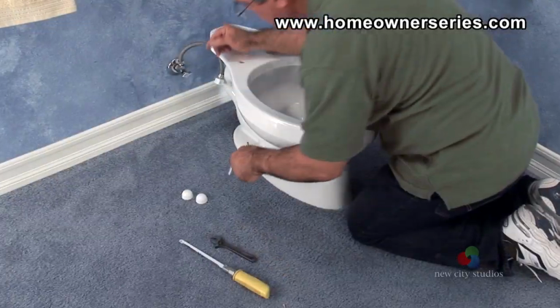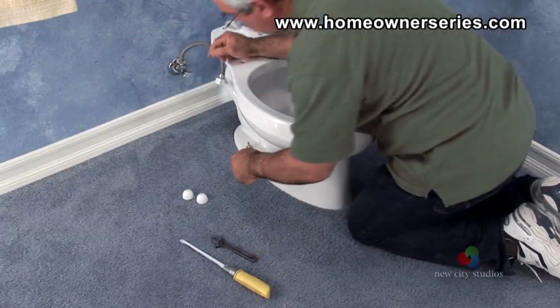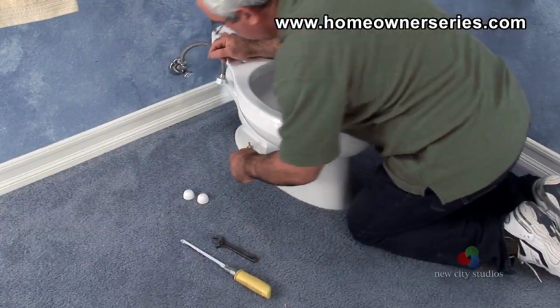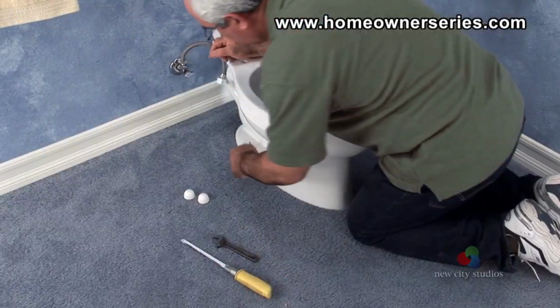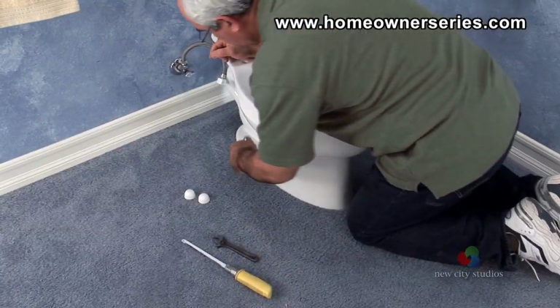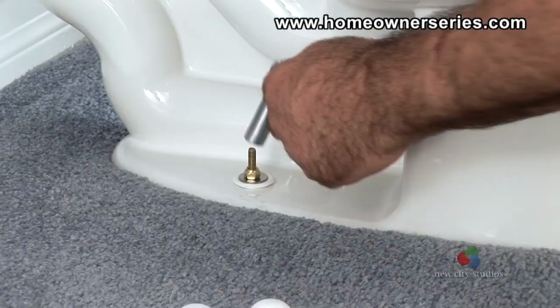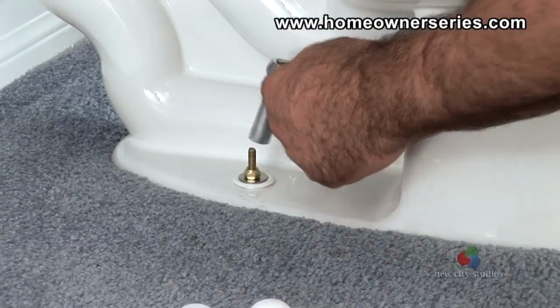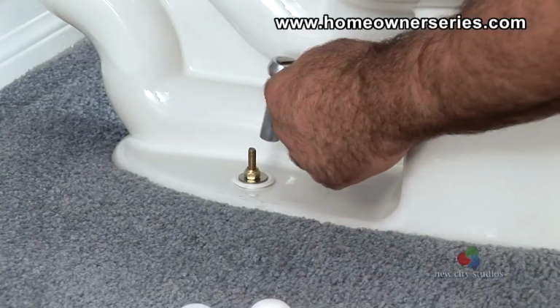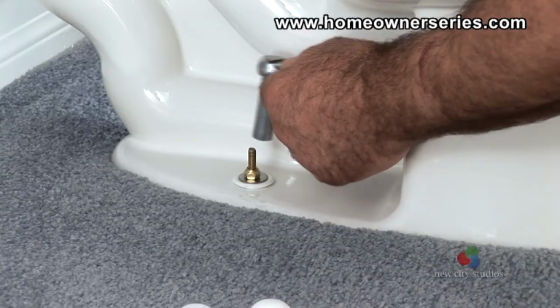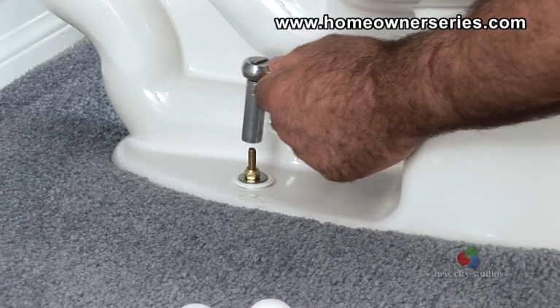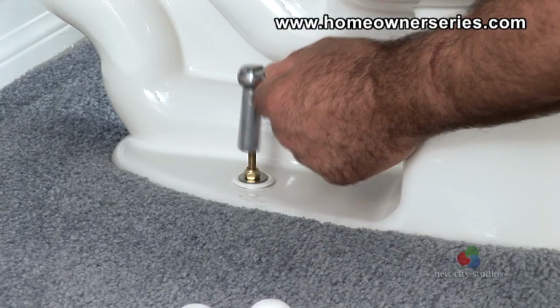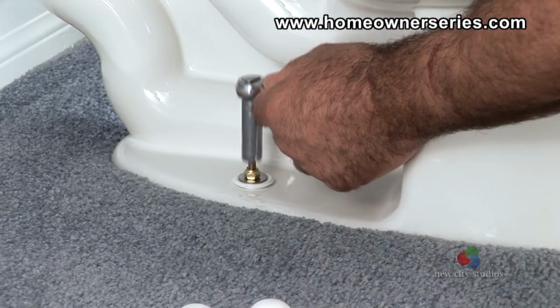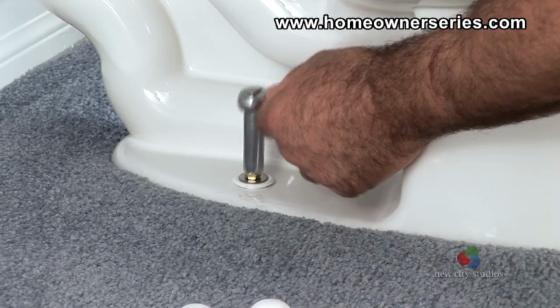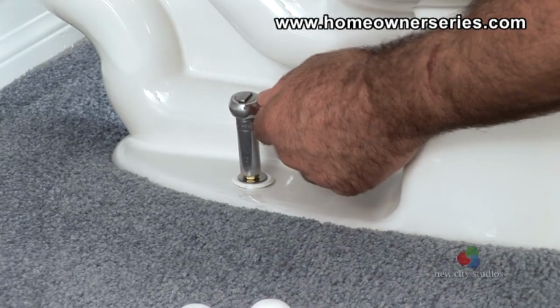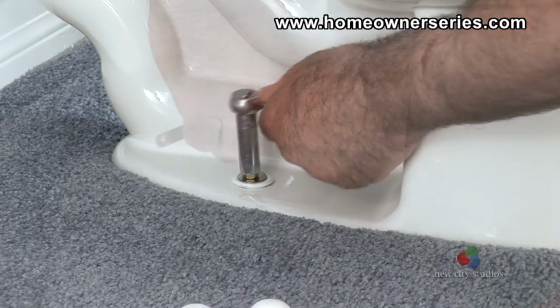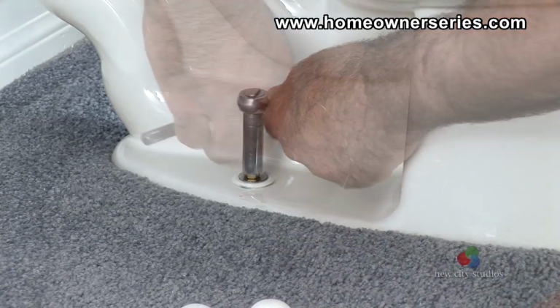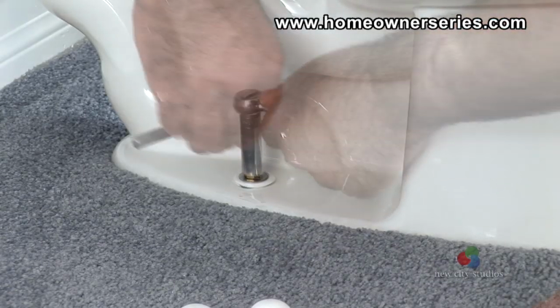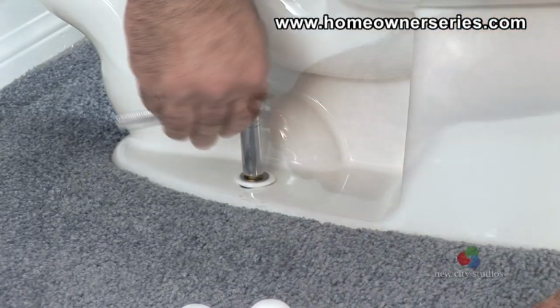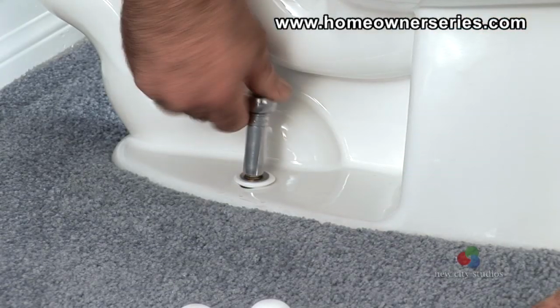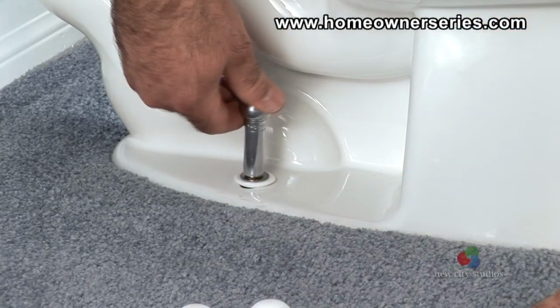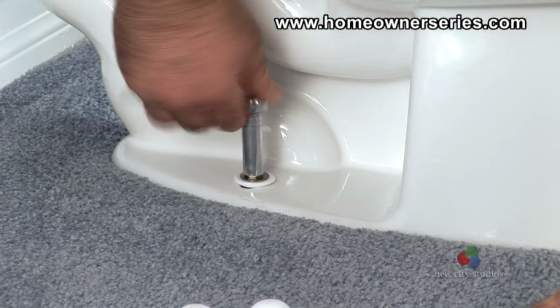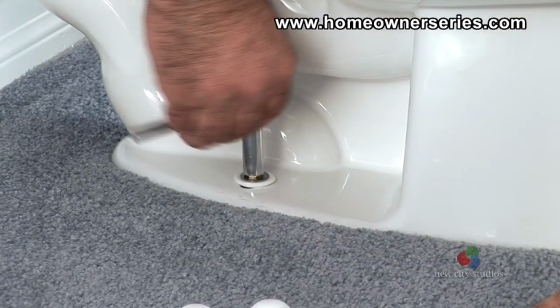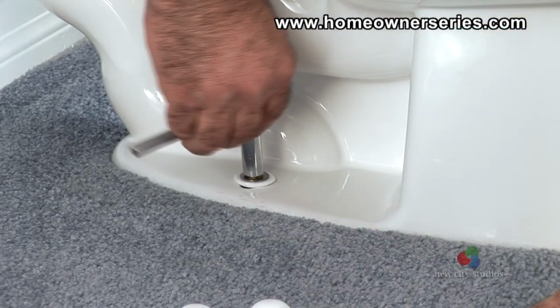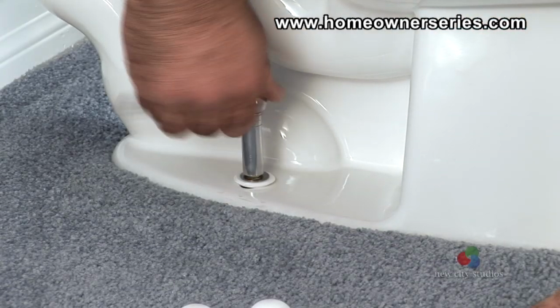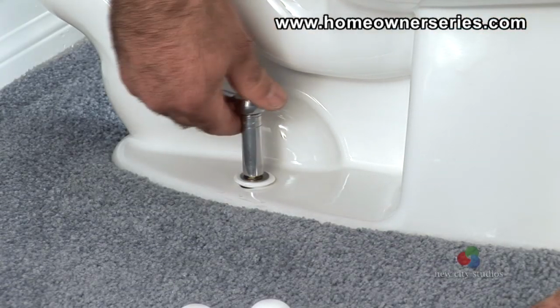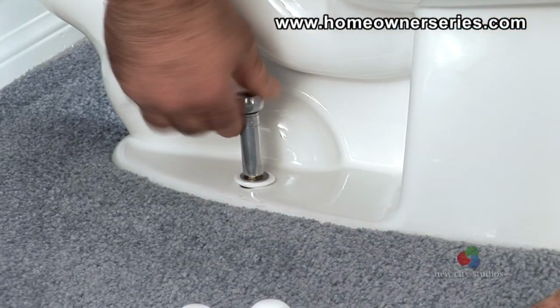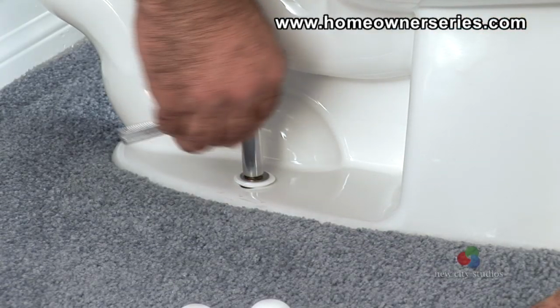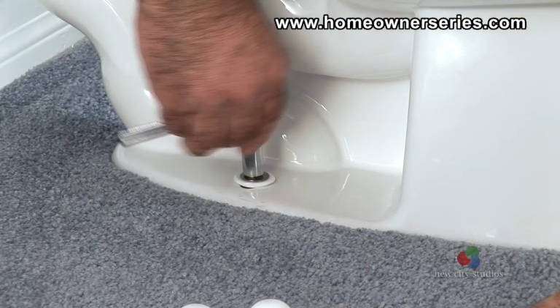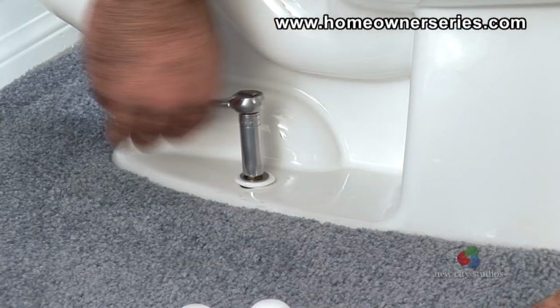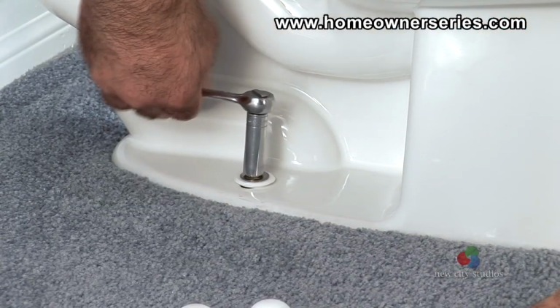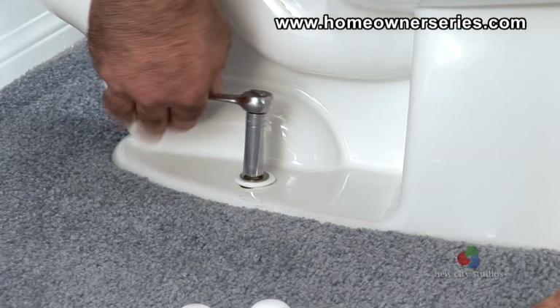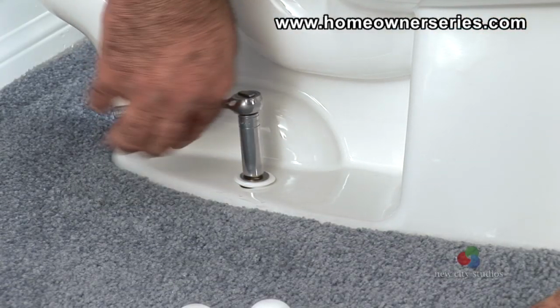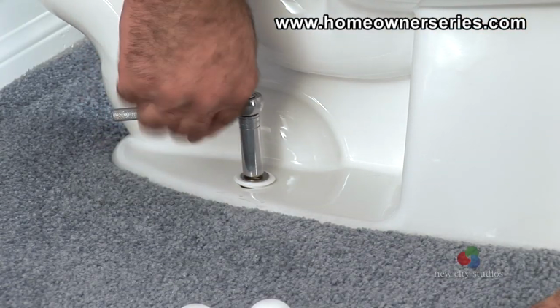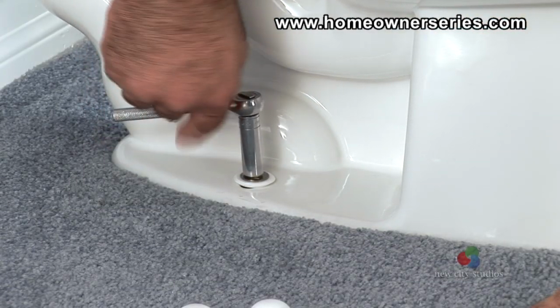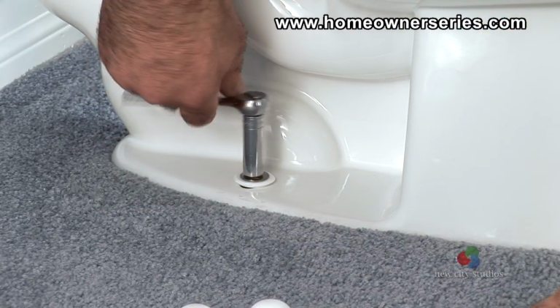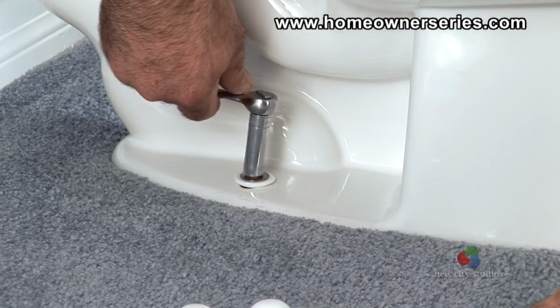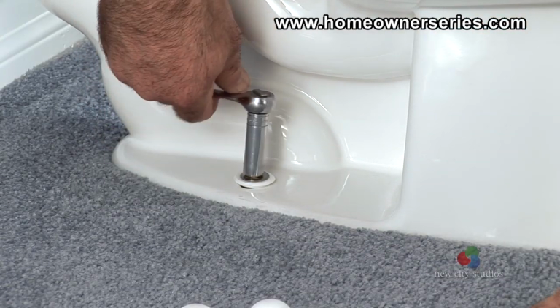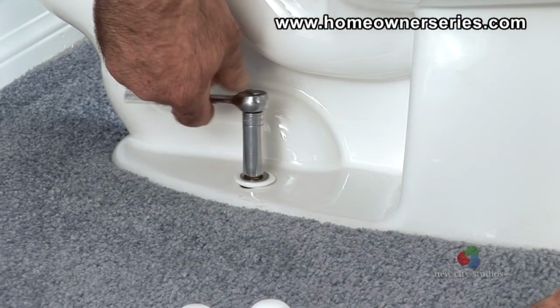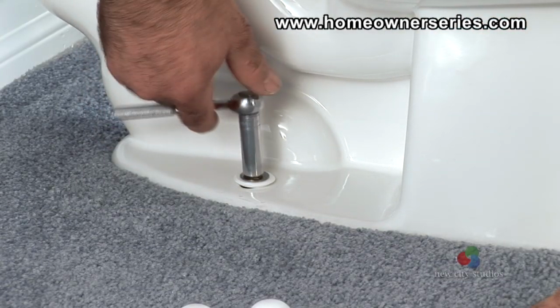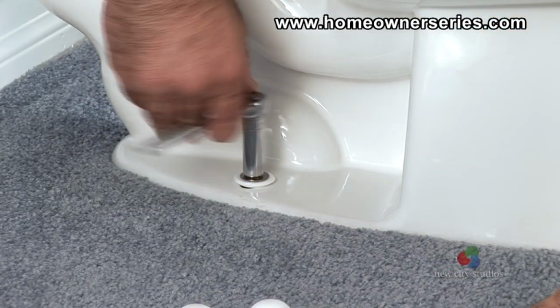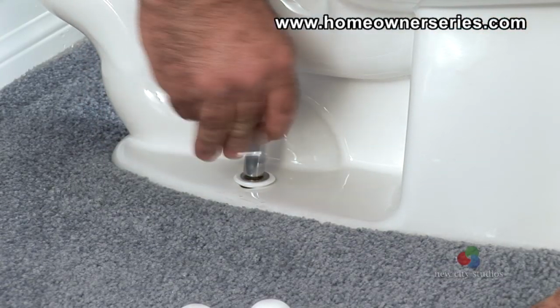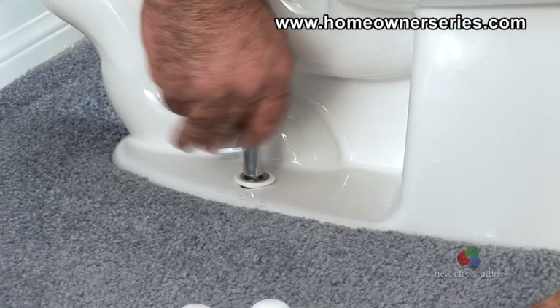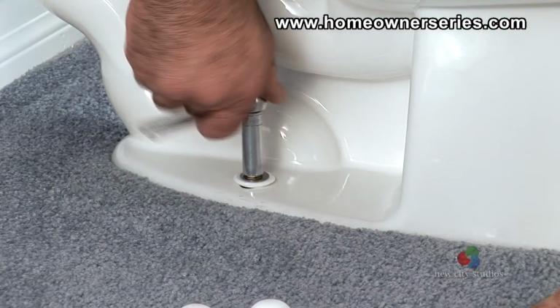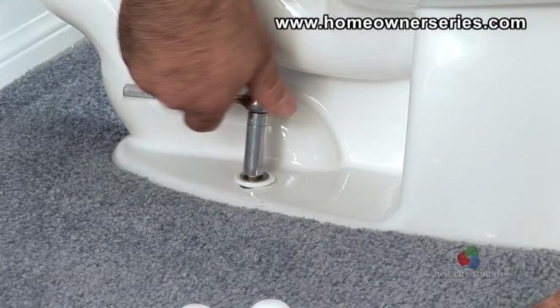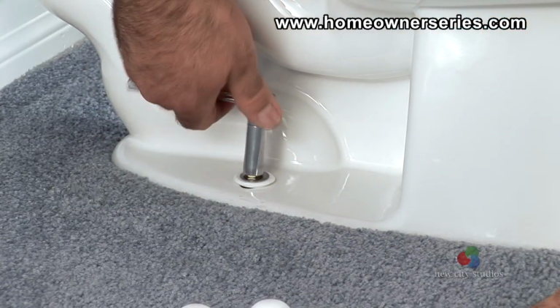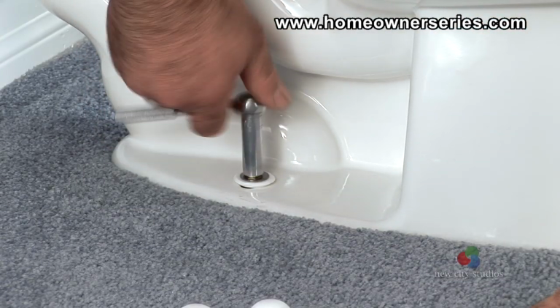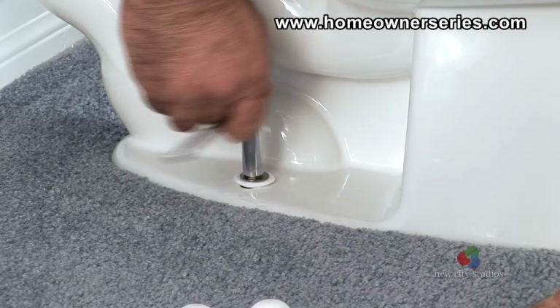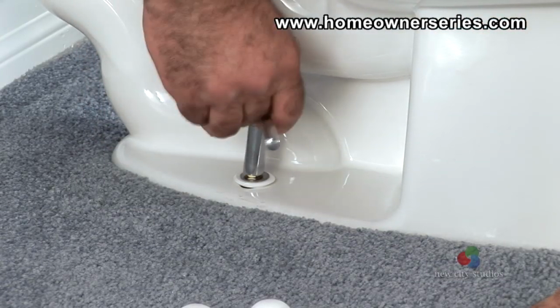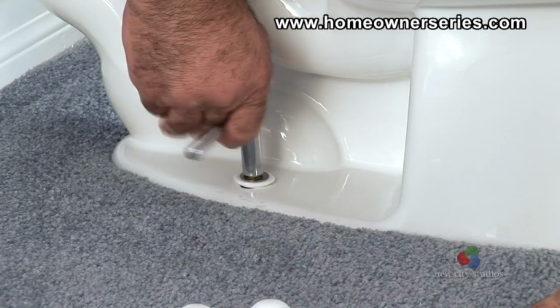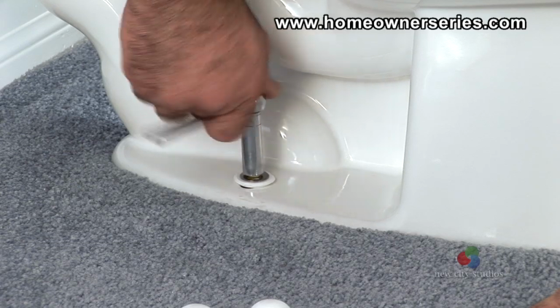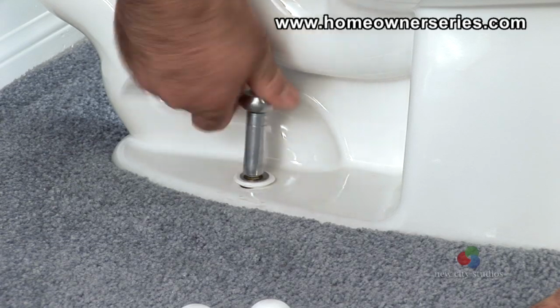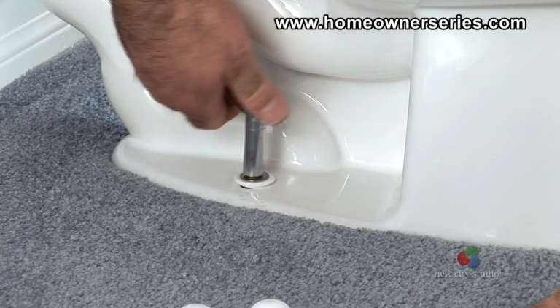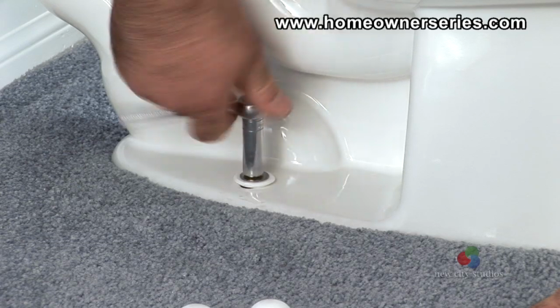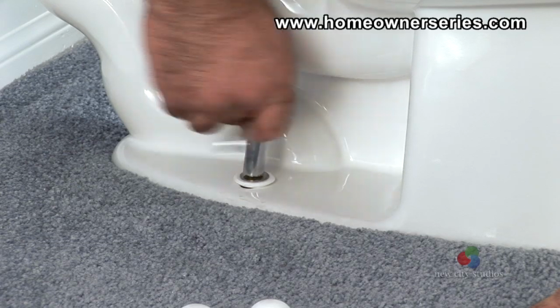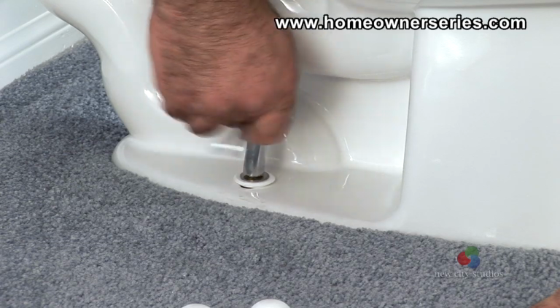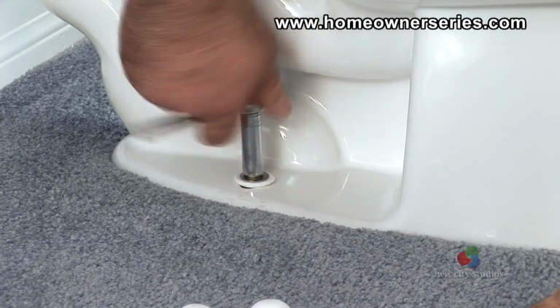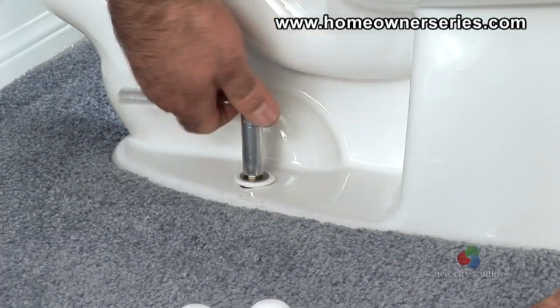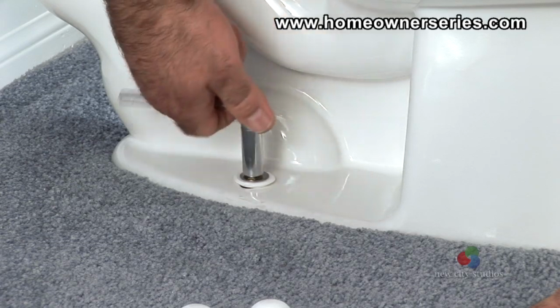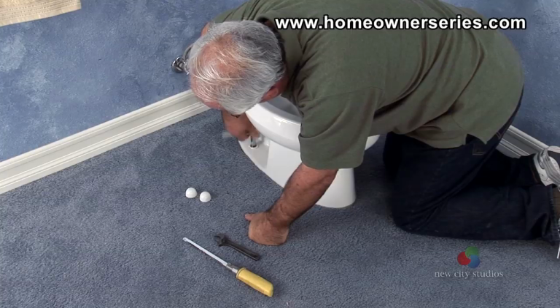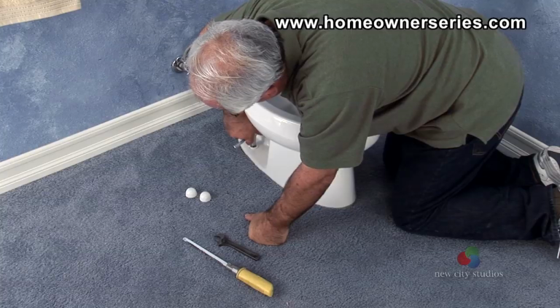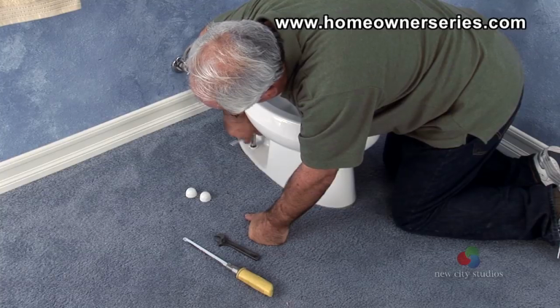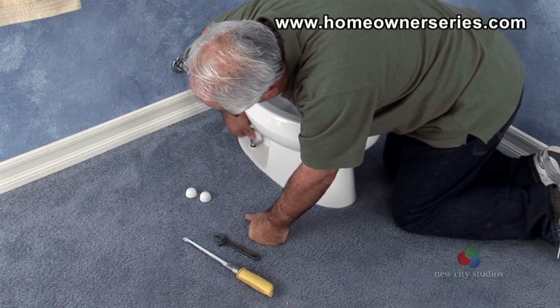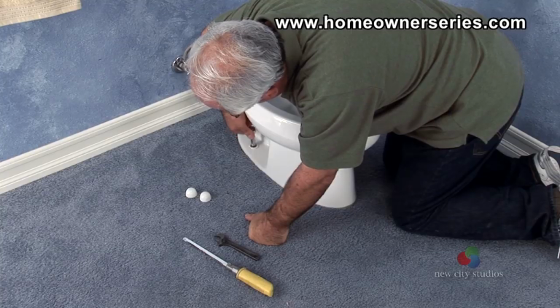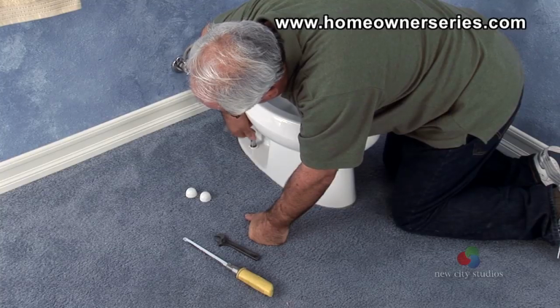When both sides are hand tight, tighten both lock nuts securely using a socket wrench until the toilet does not move at all.